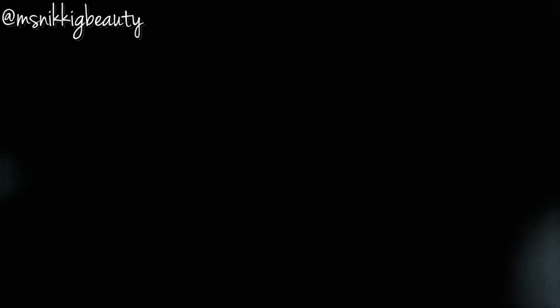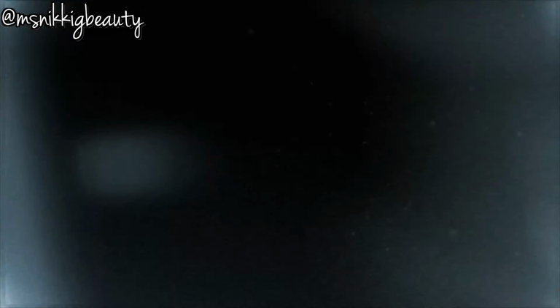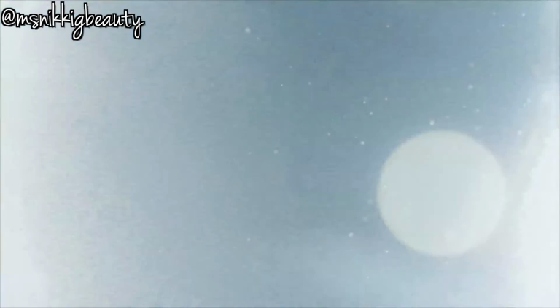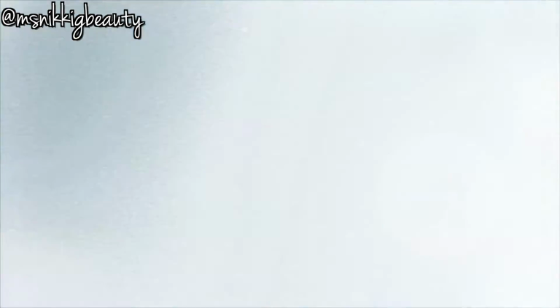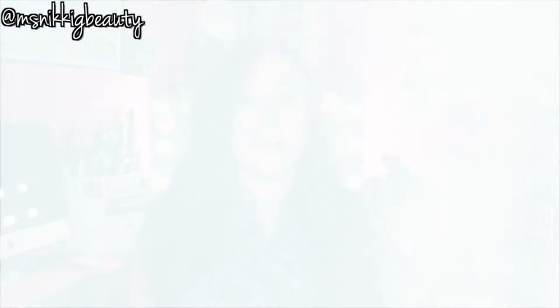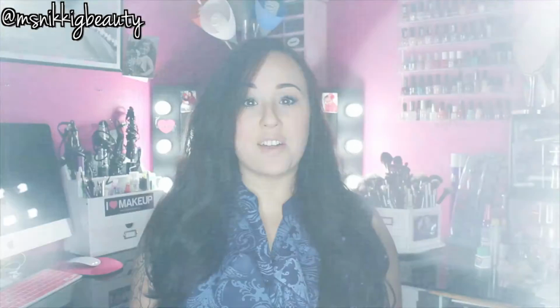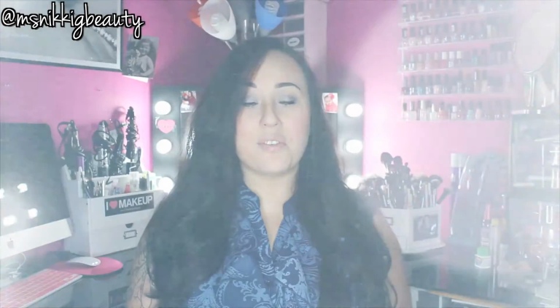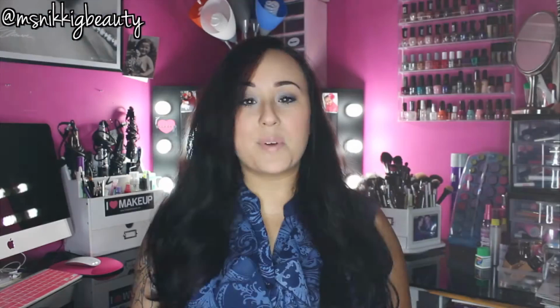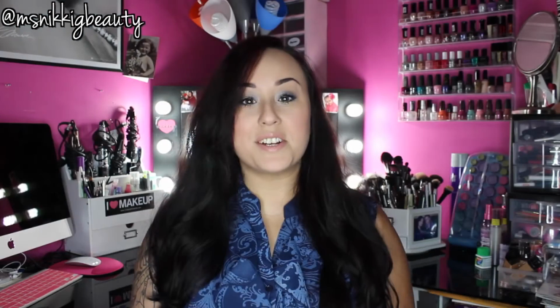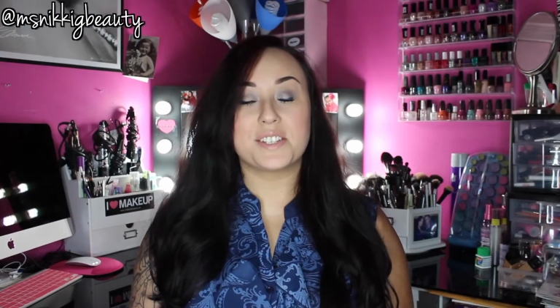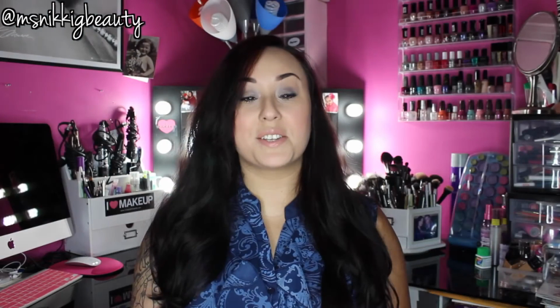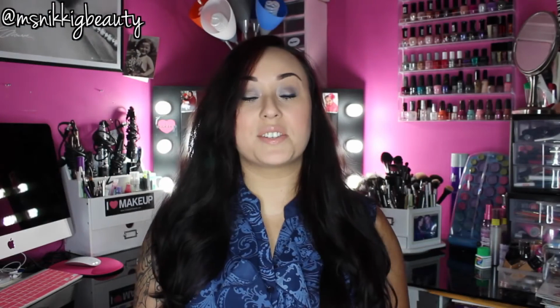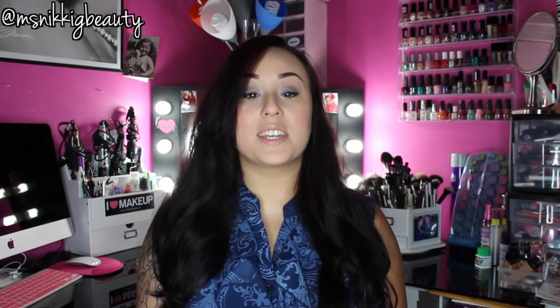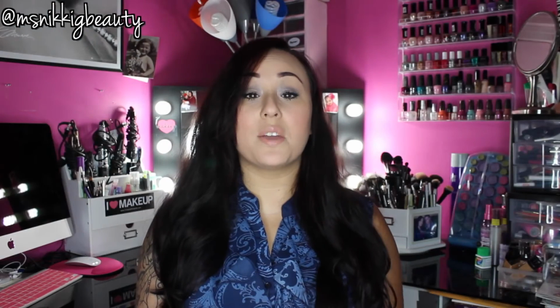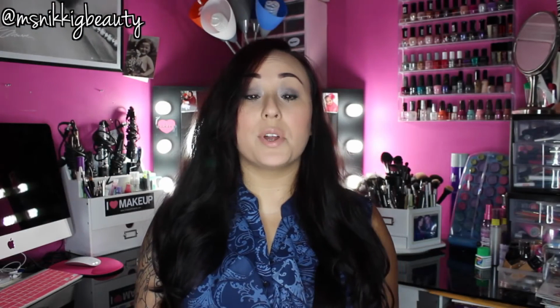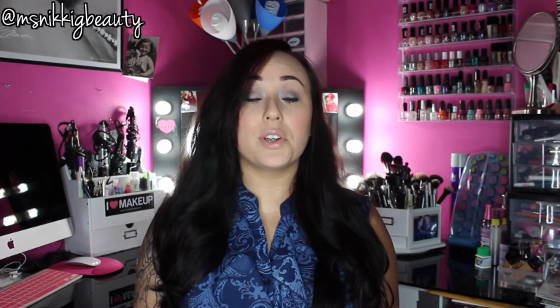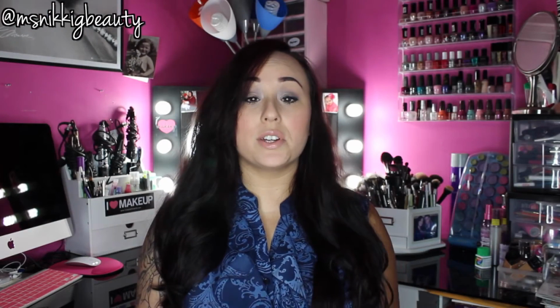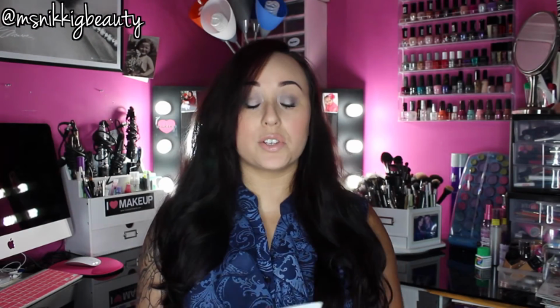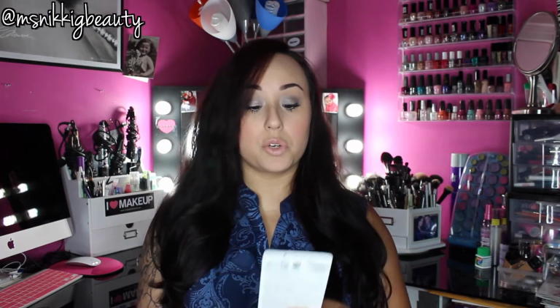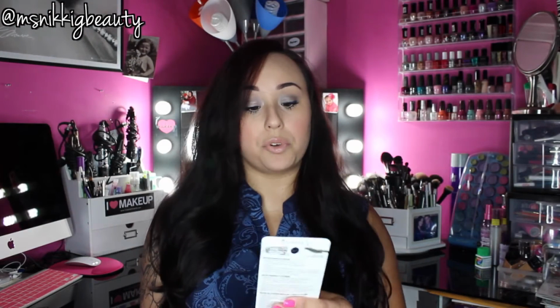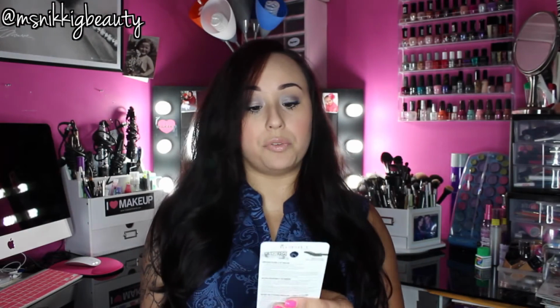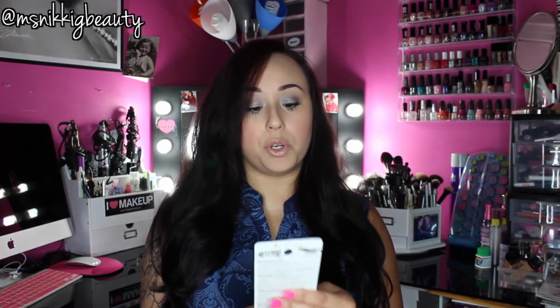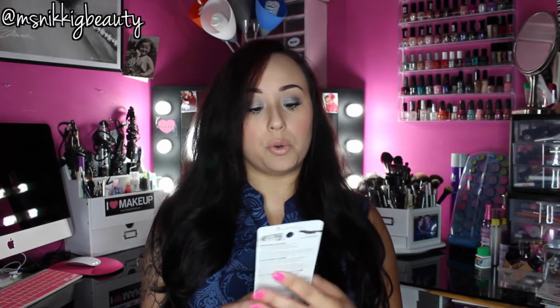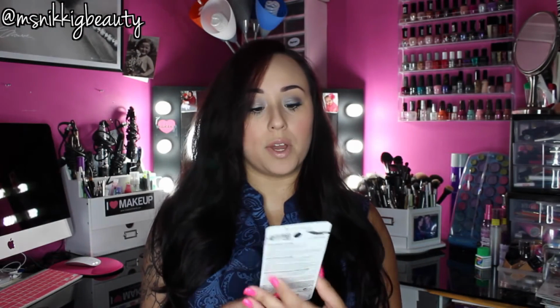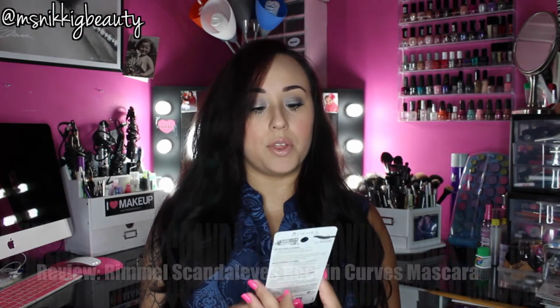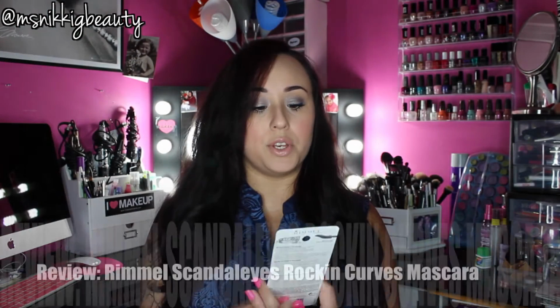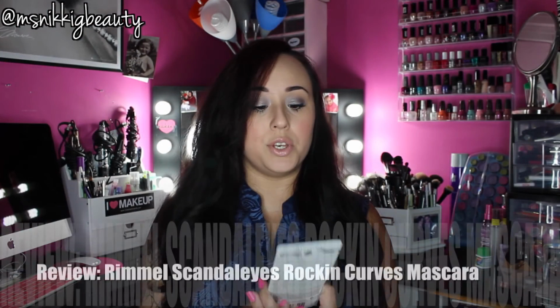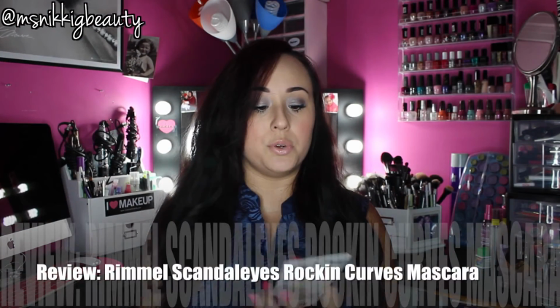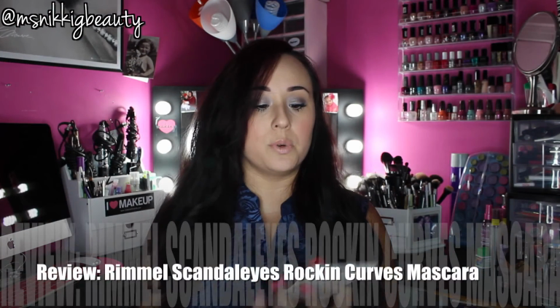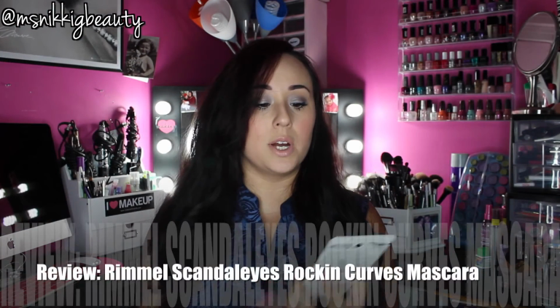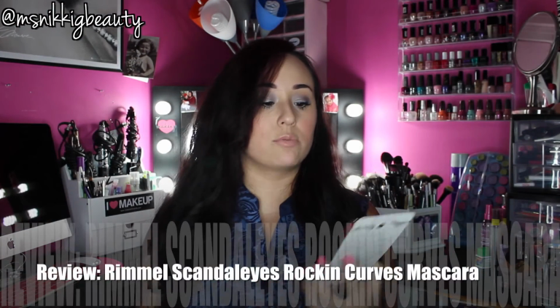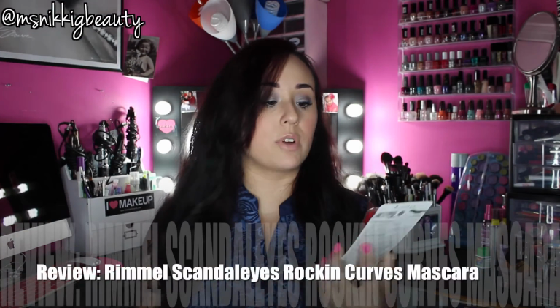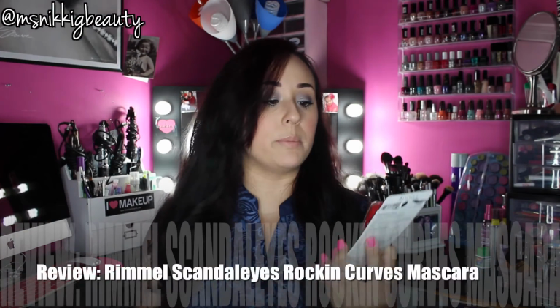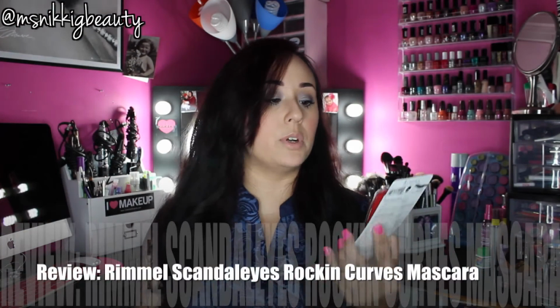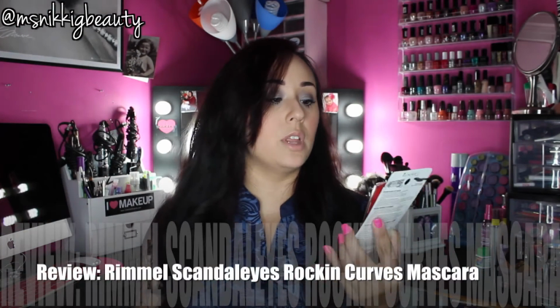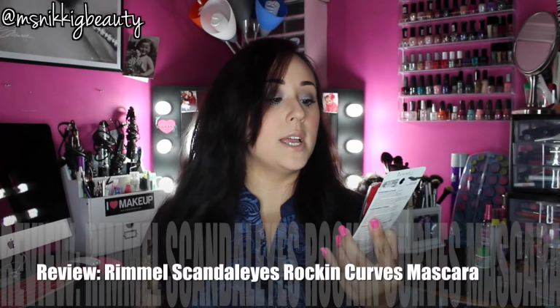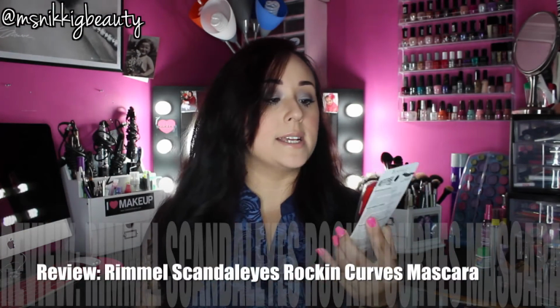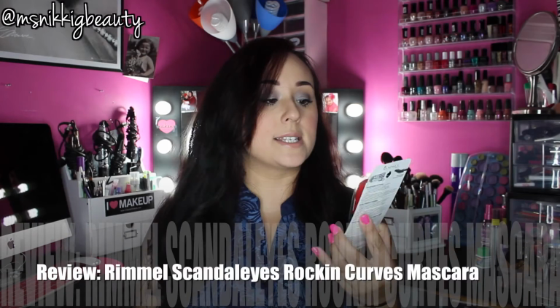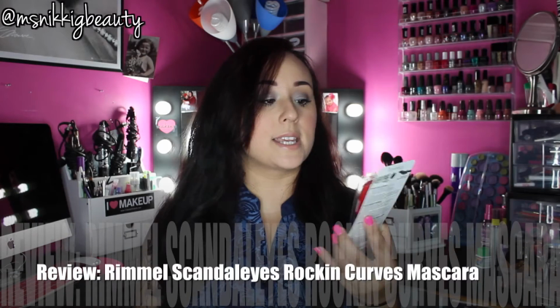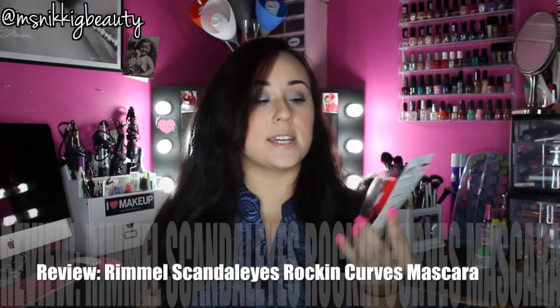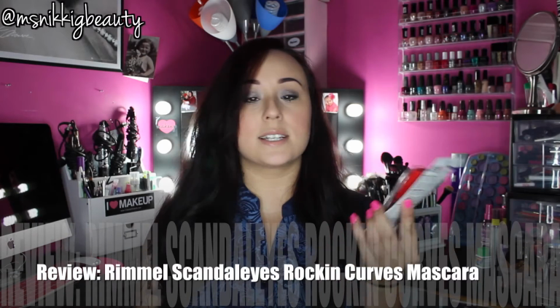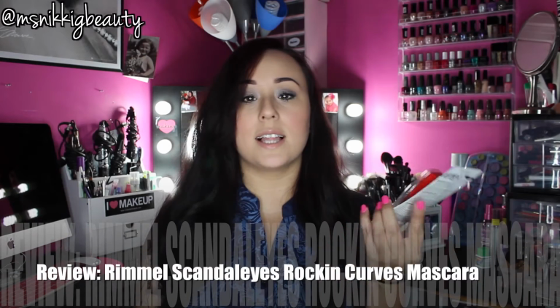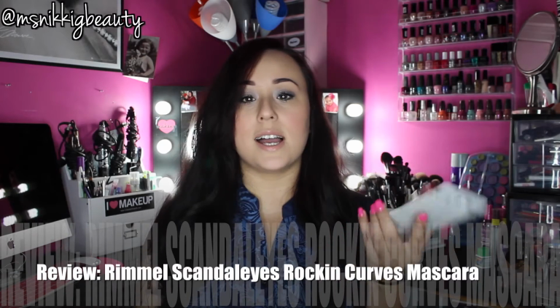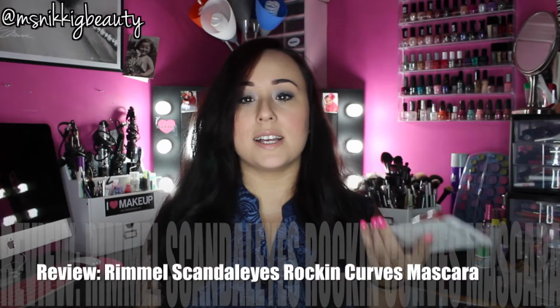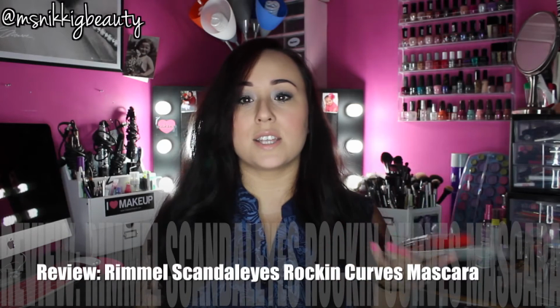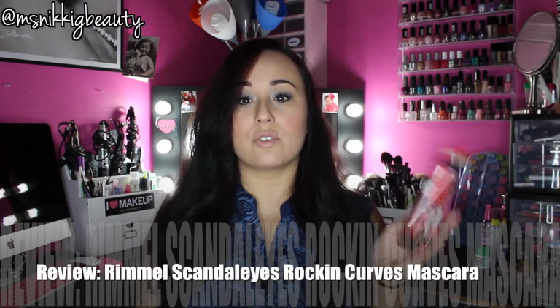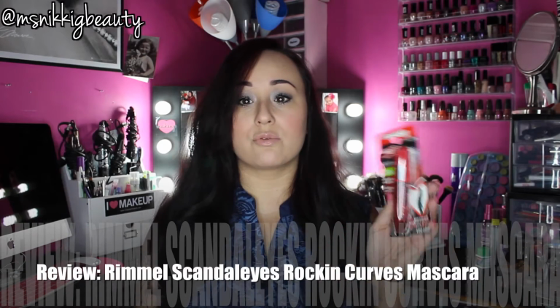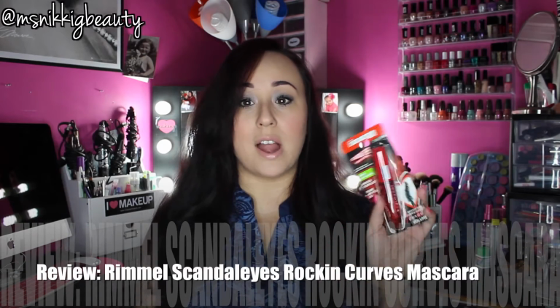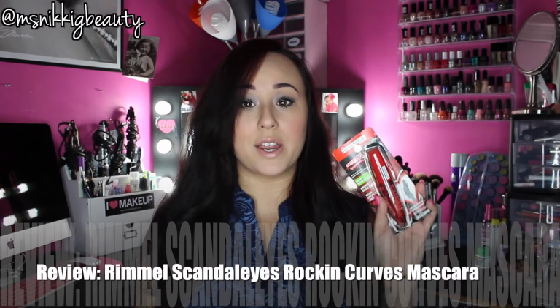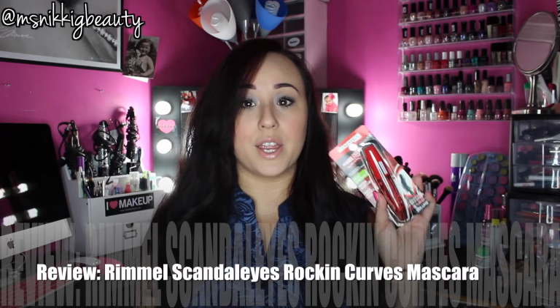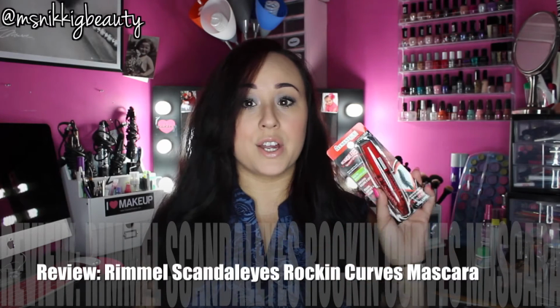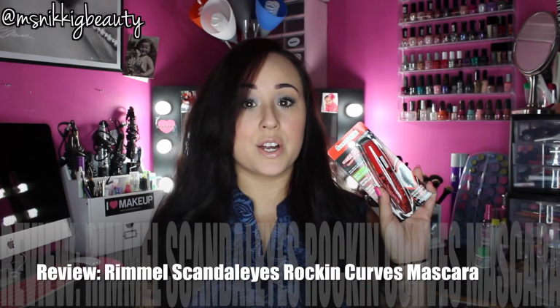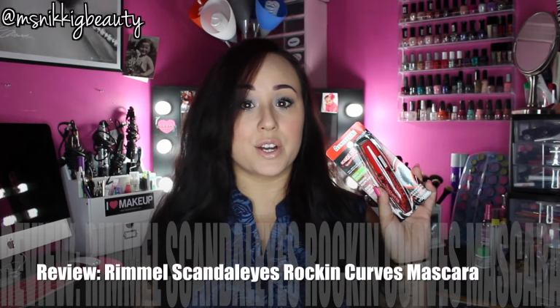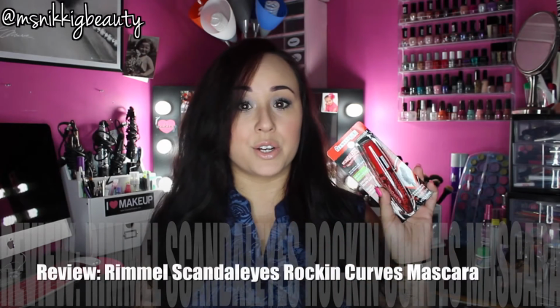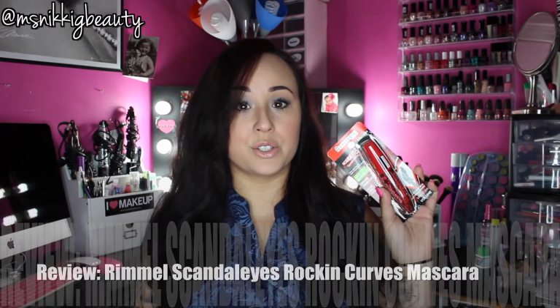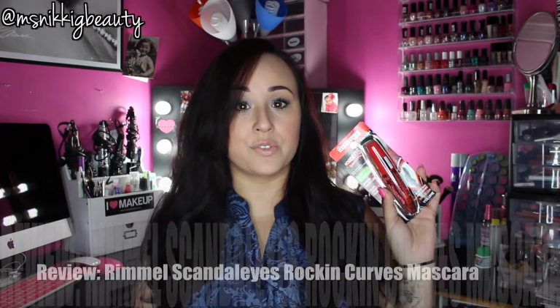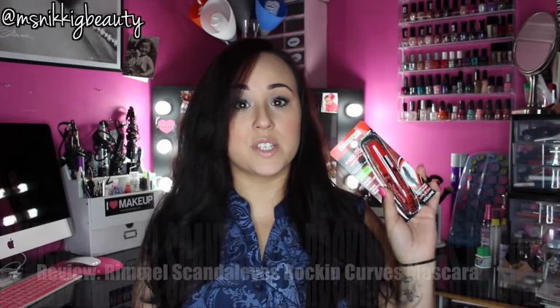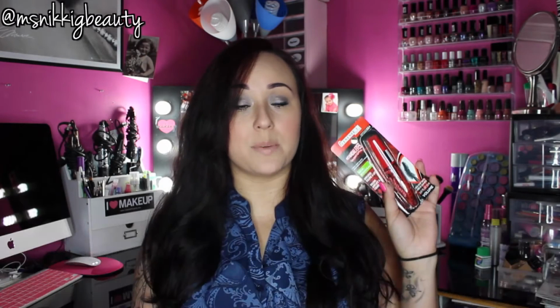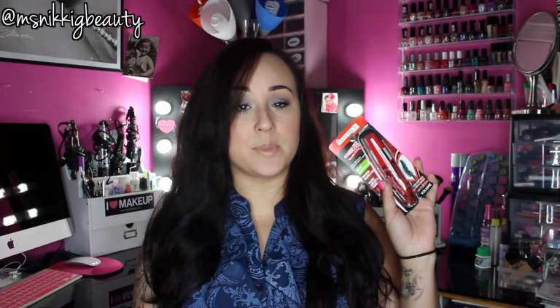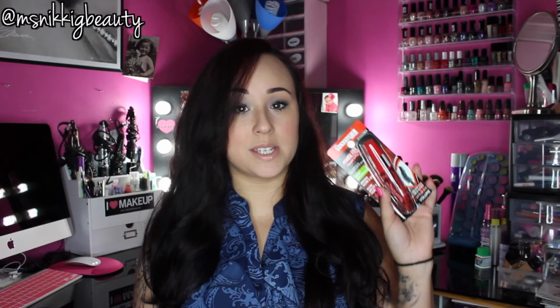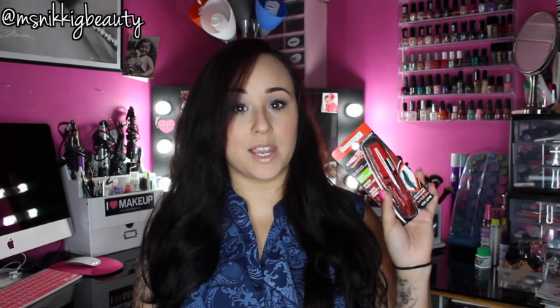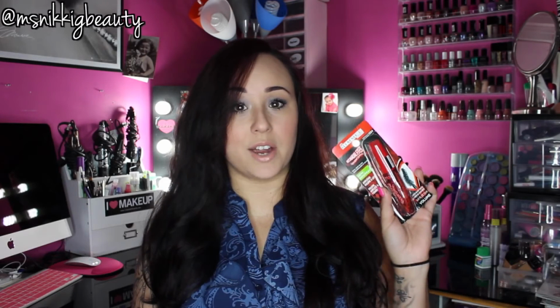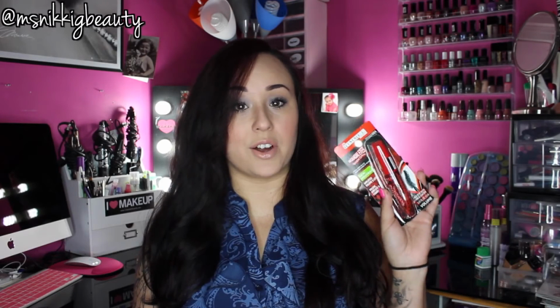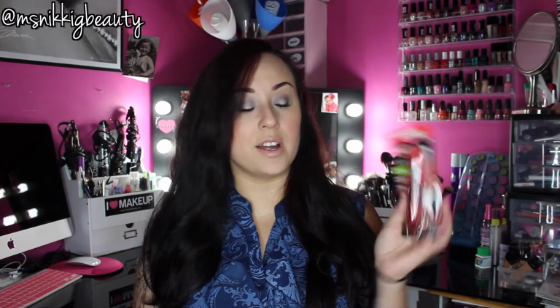Hi everyone! So today we are here to review the new Rimmel Scandalize Rocking Curves Mascara.